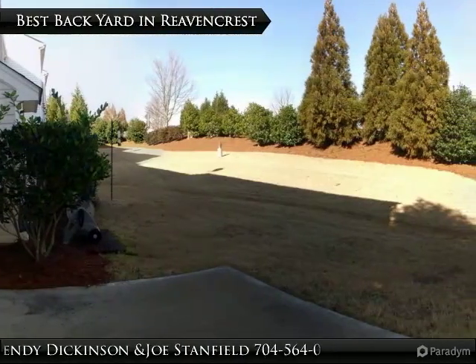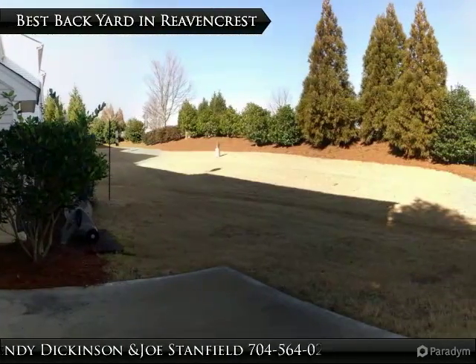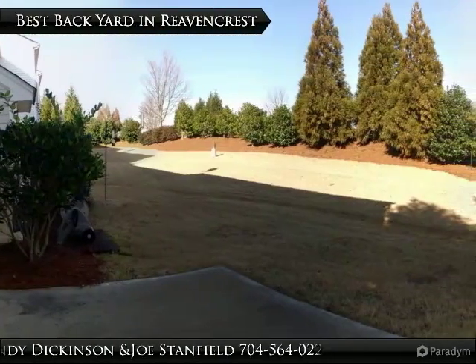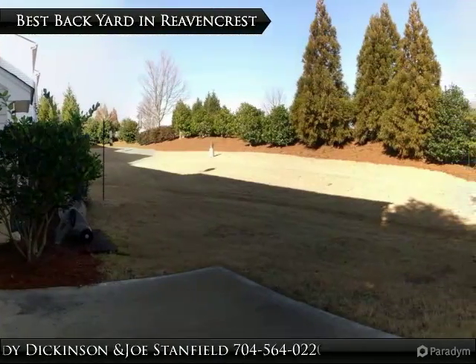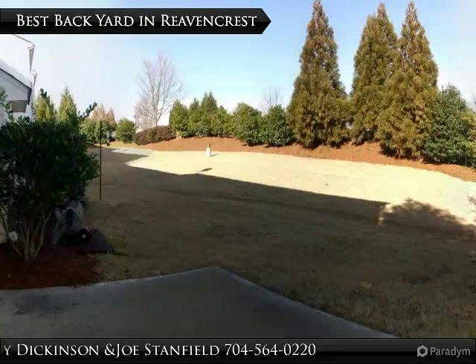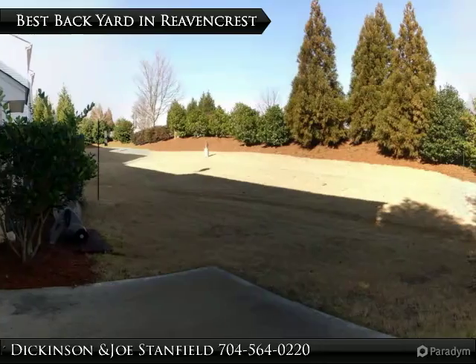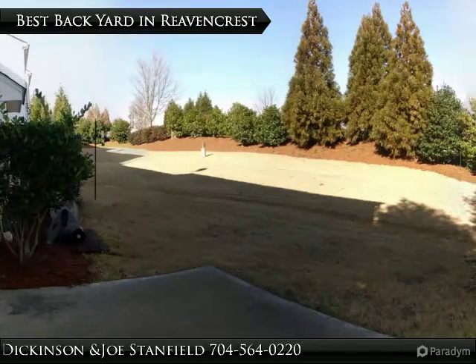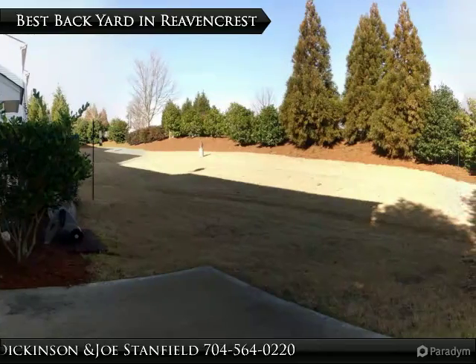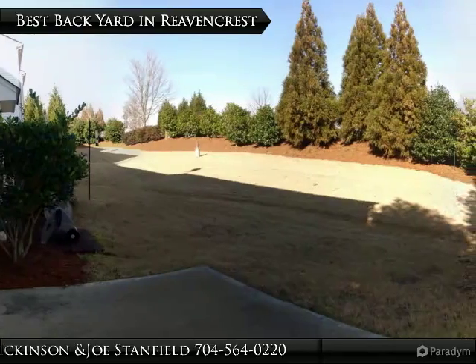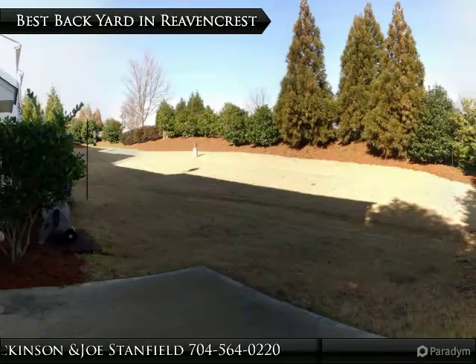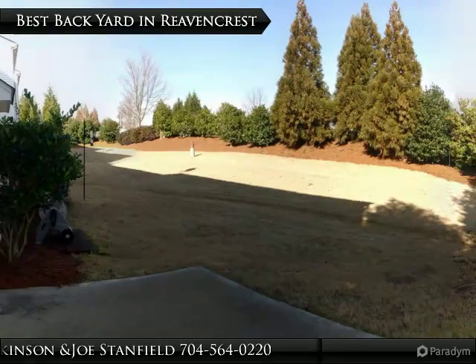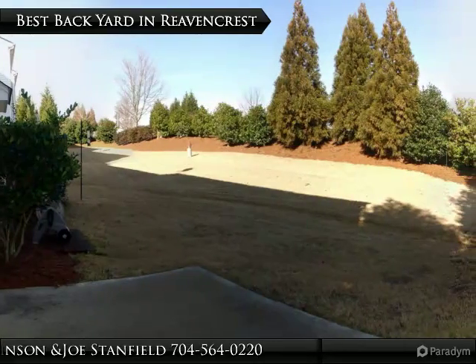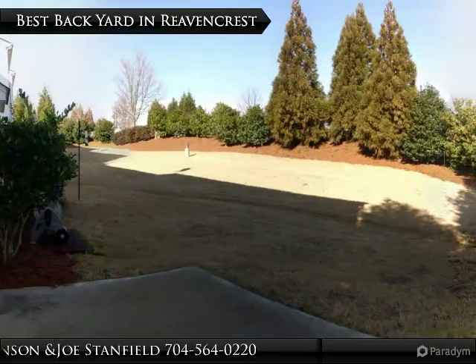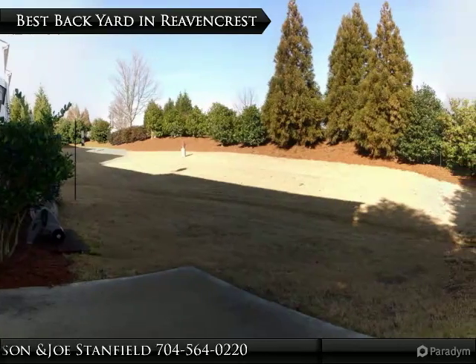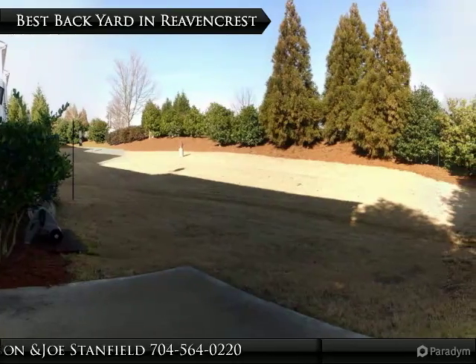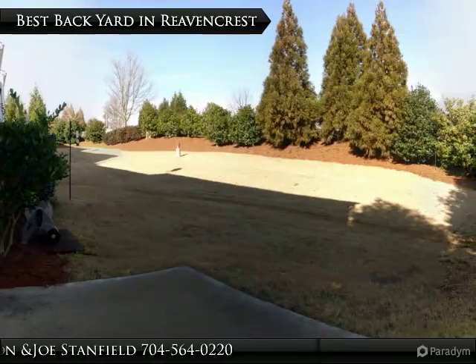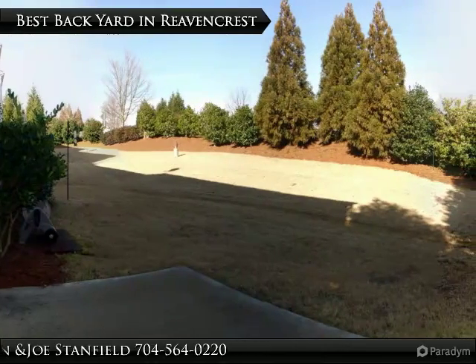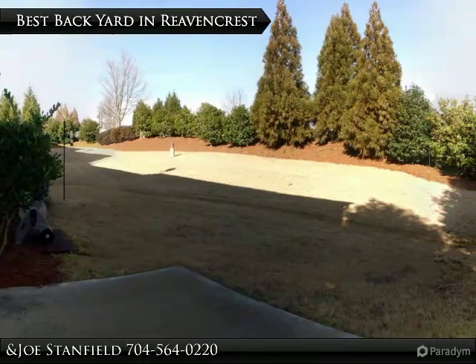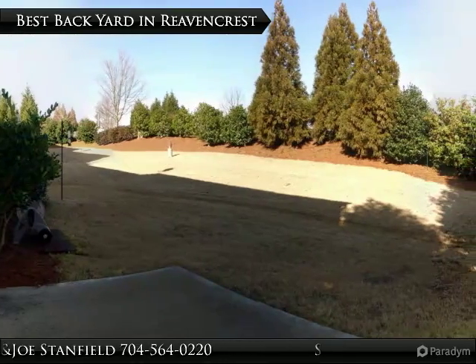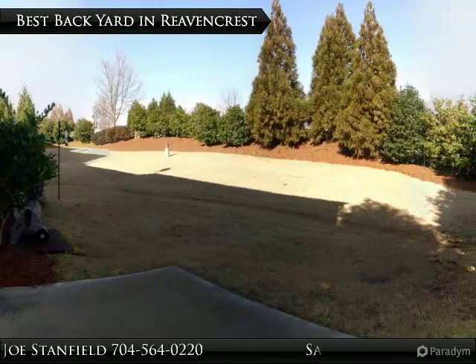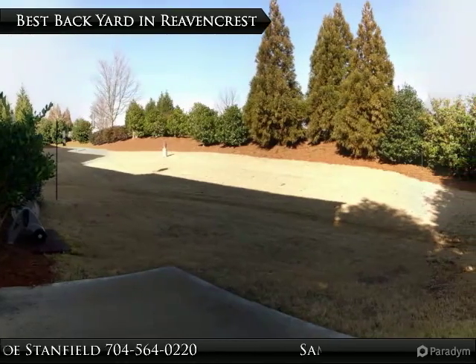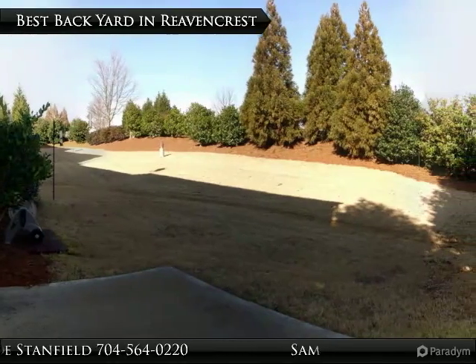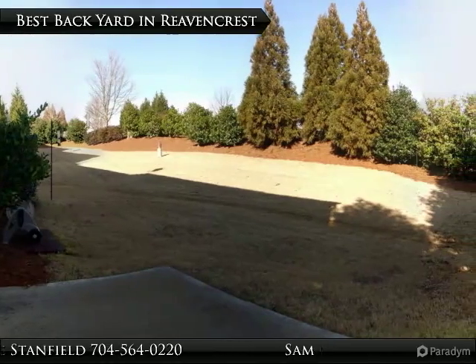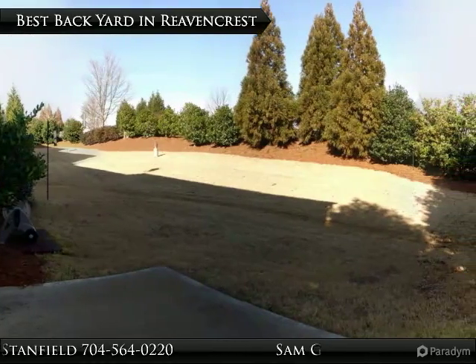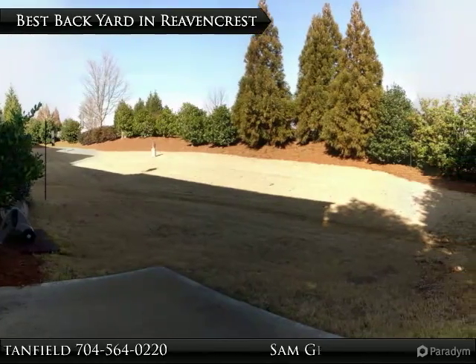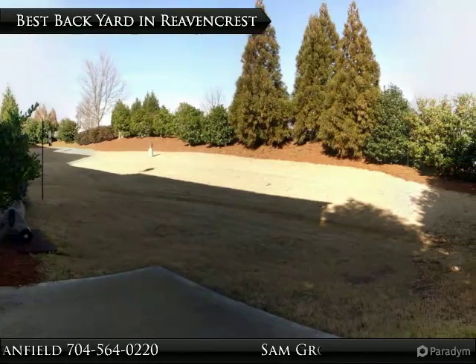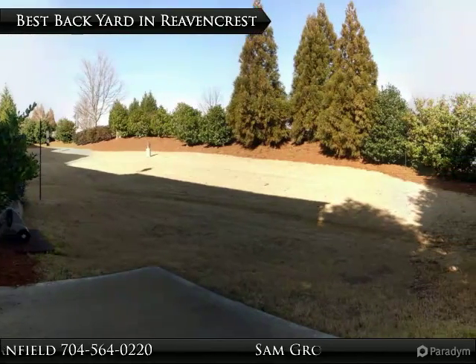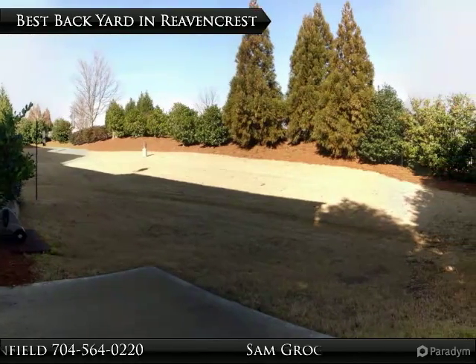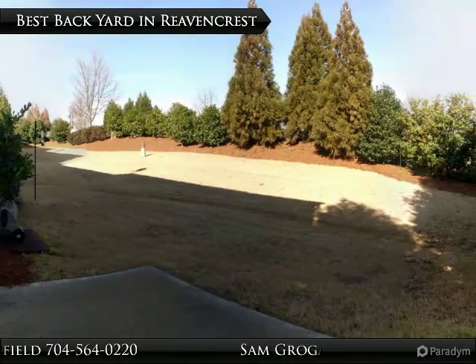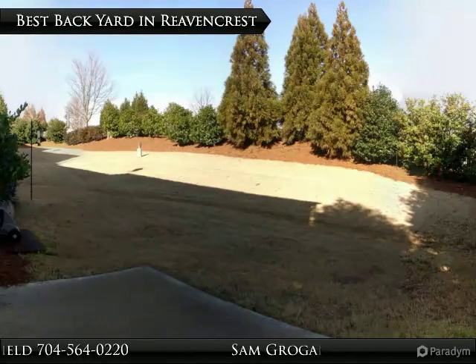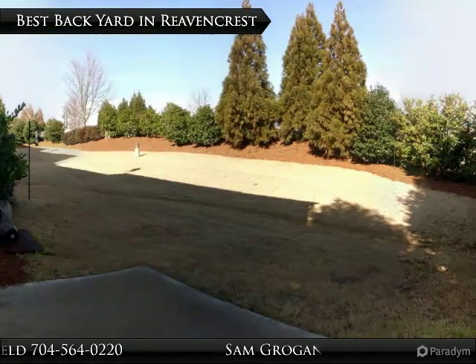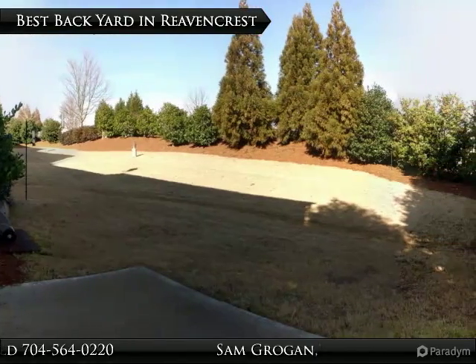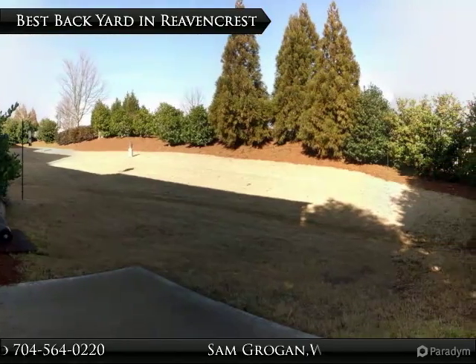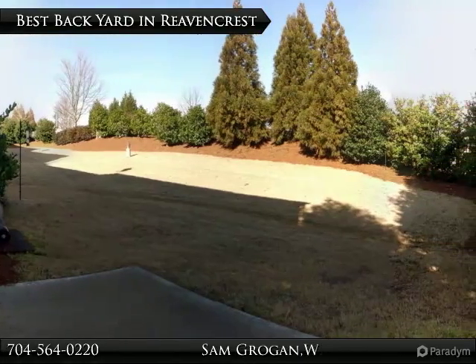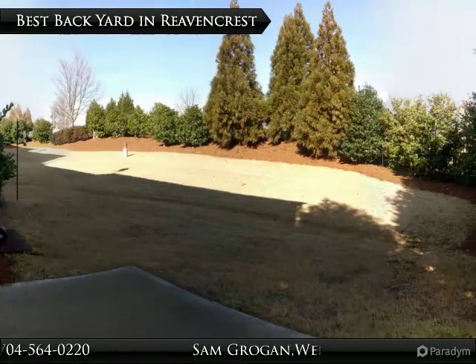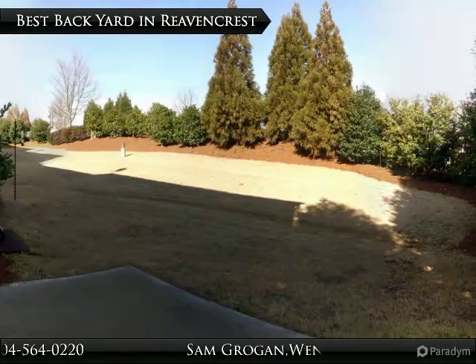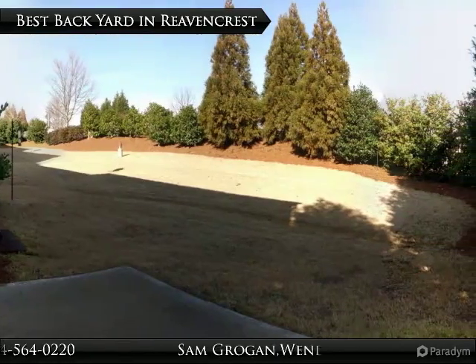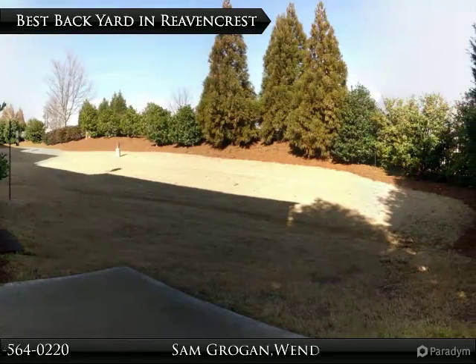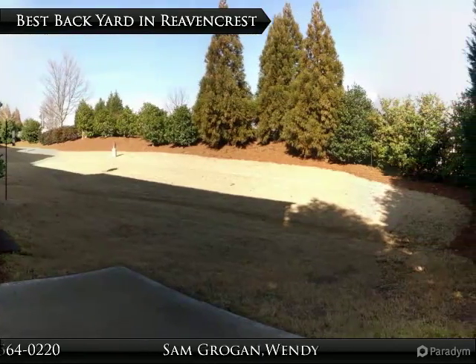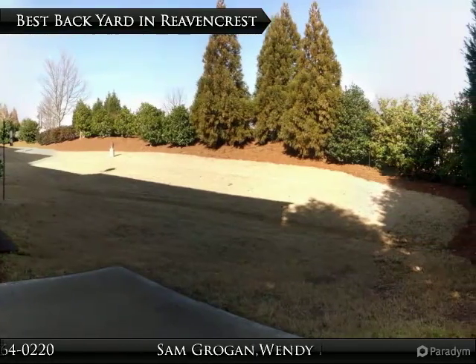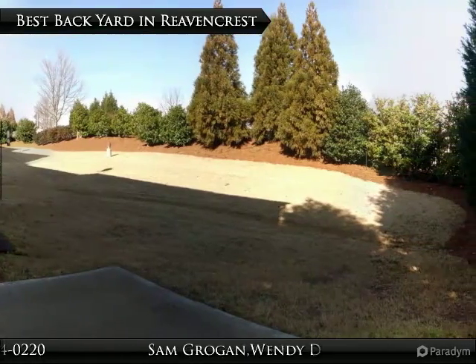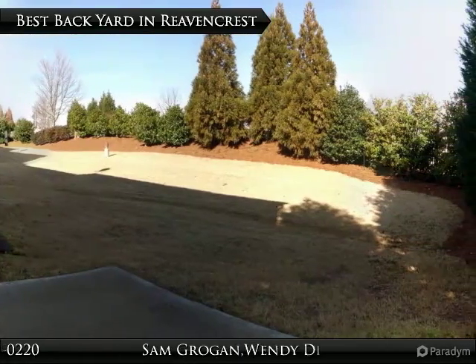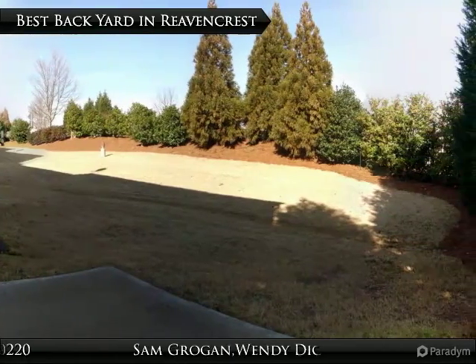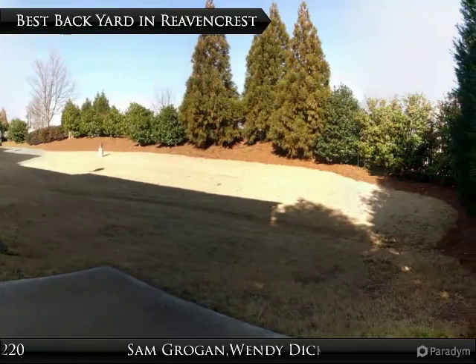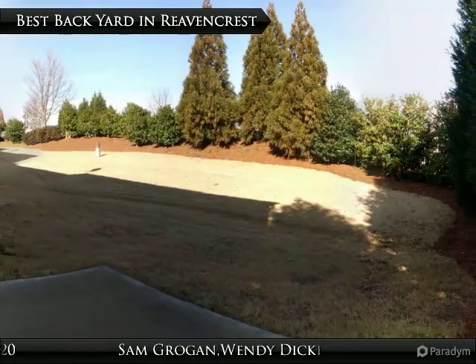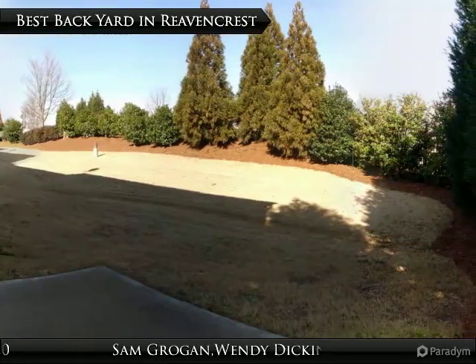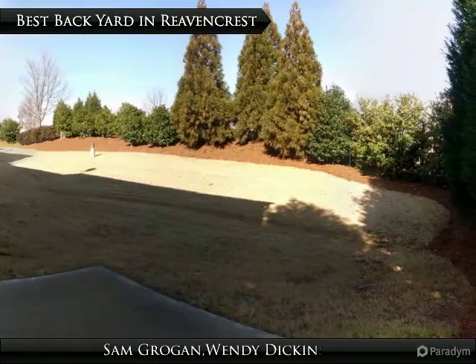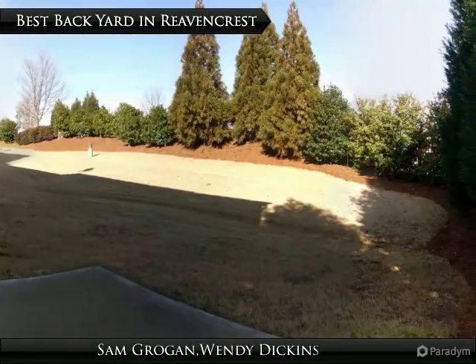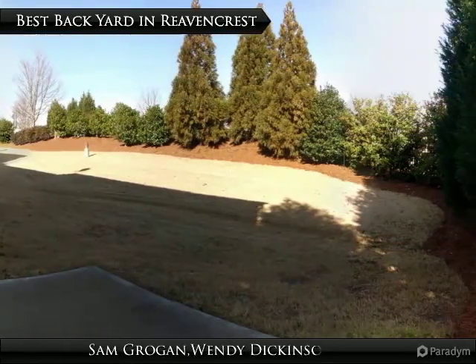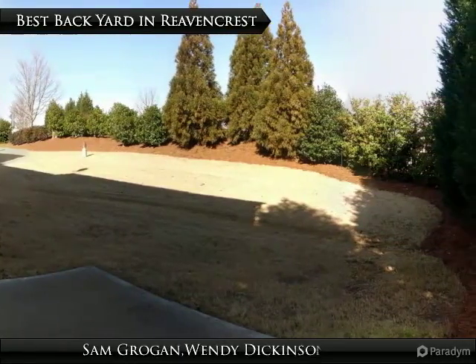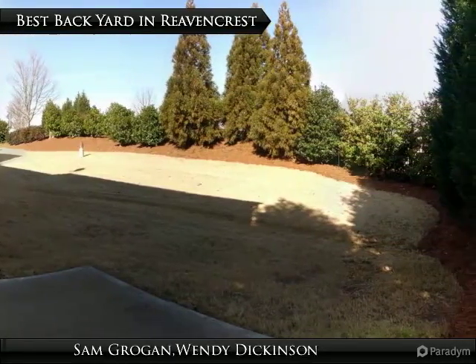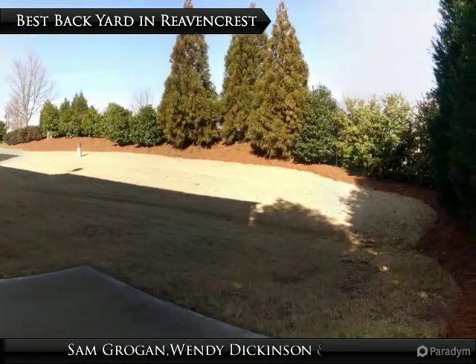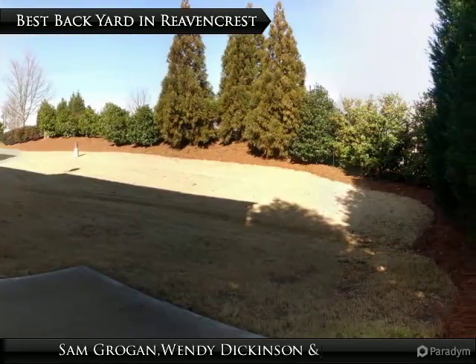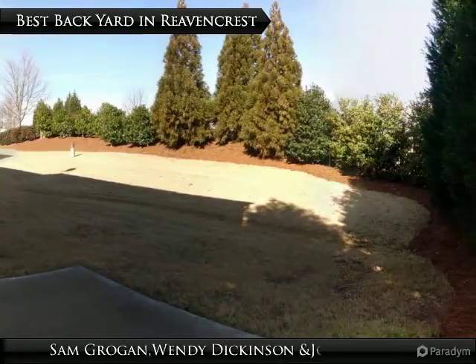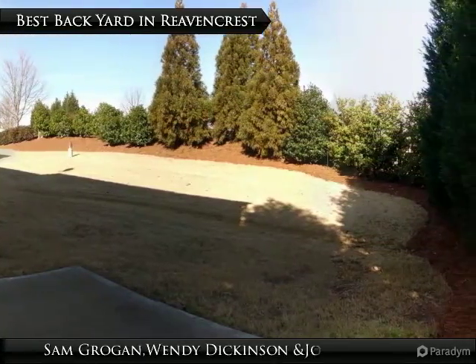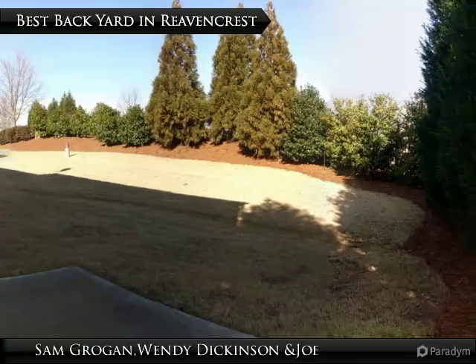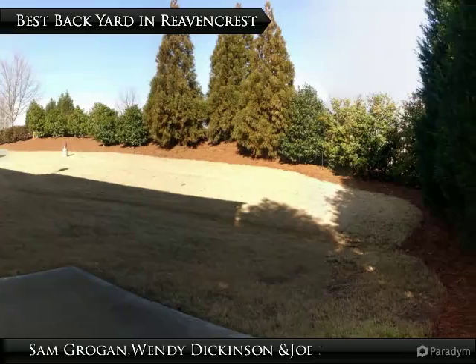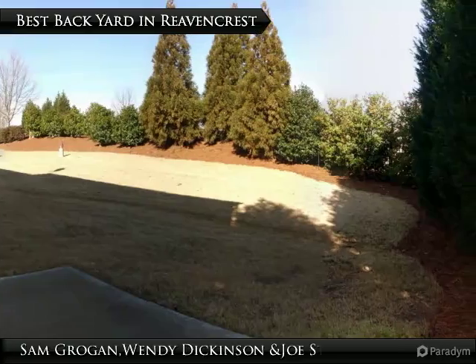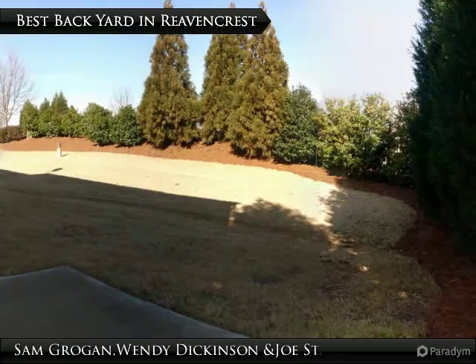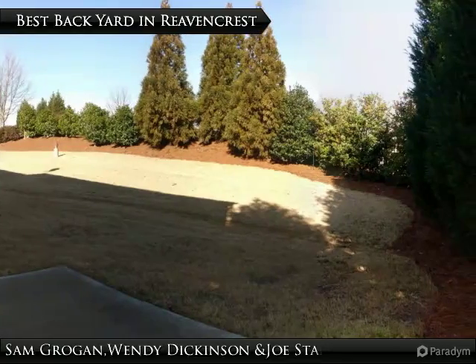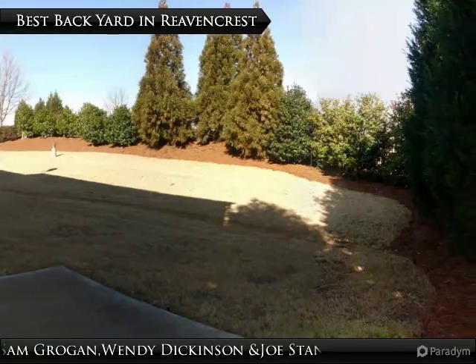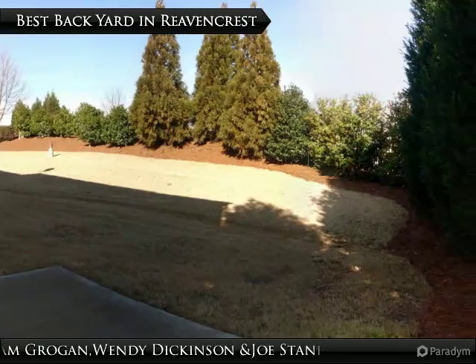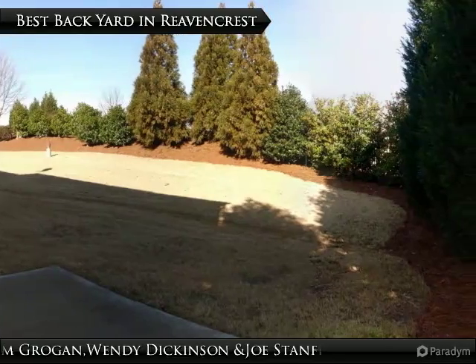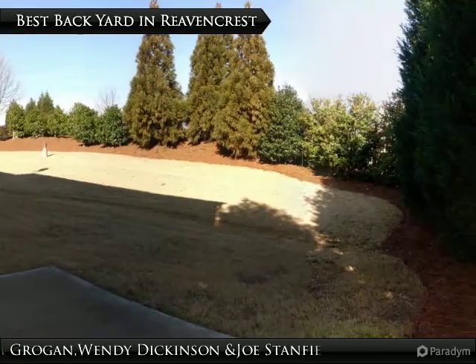Because this townhome is an in-unit and doesn't have a building behind it, this is one of the best backyards in Ravencrest.